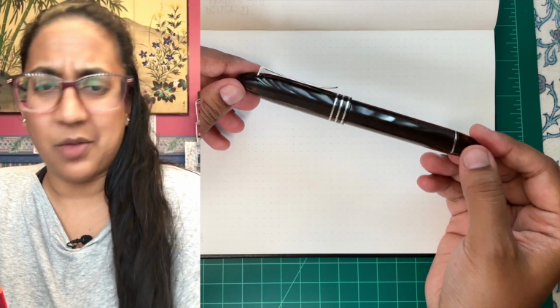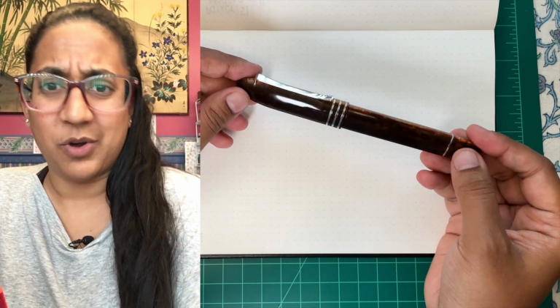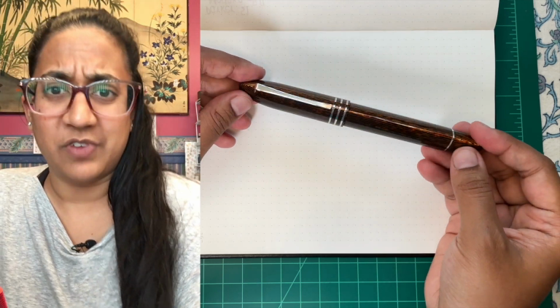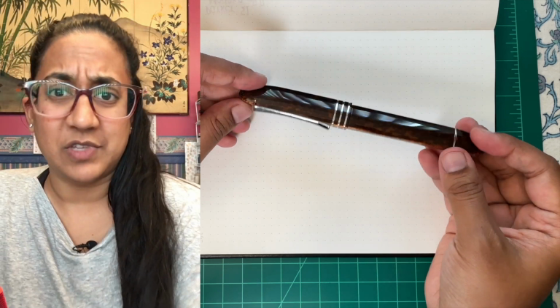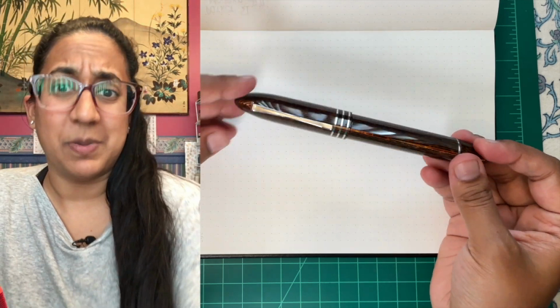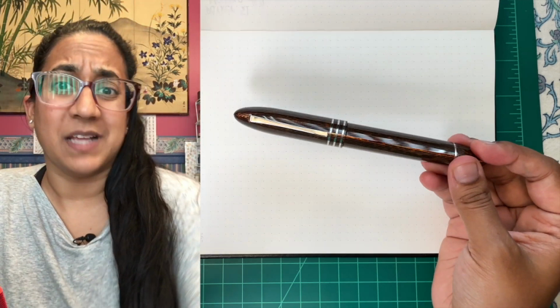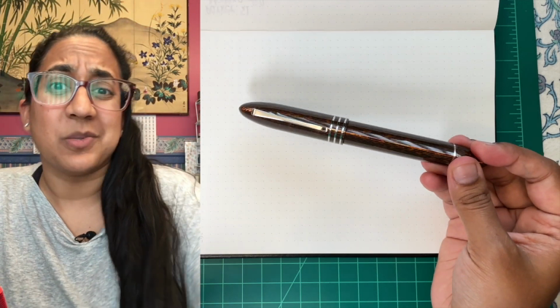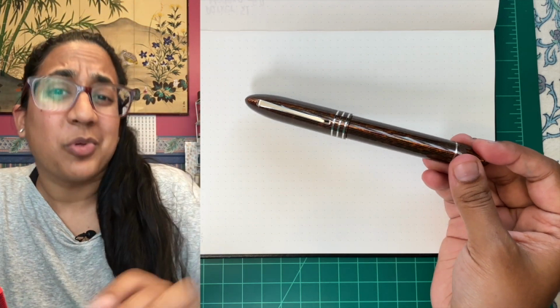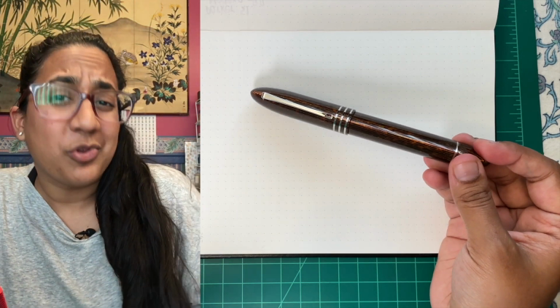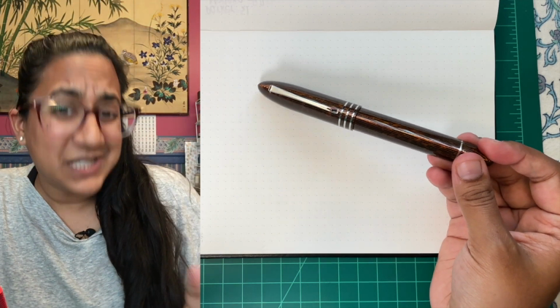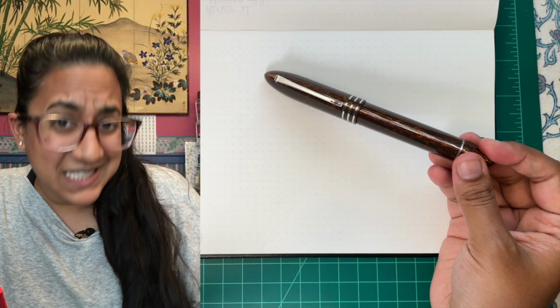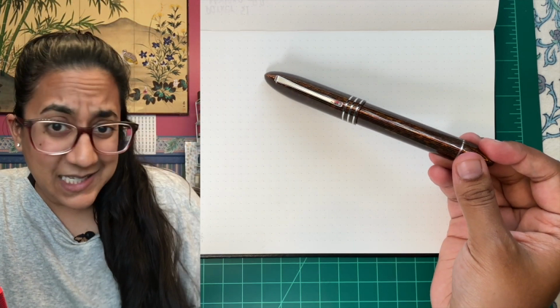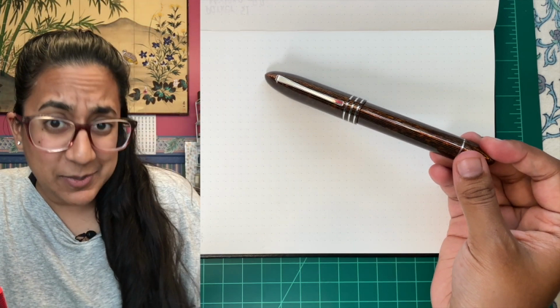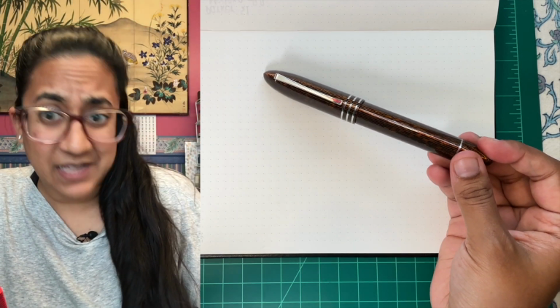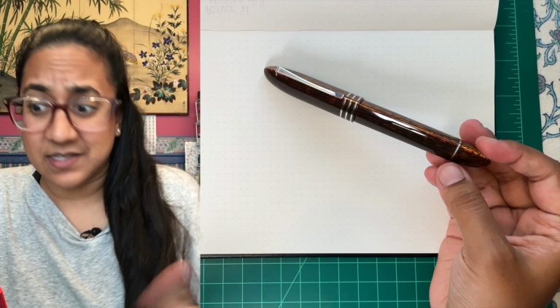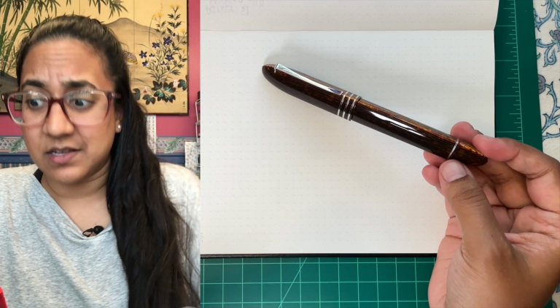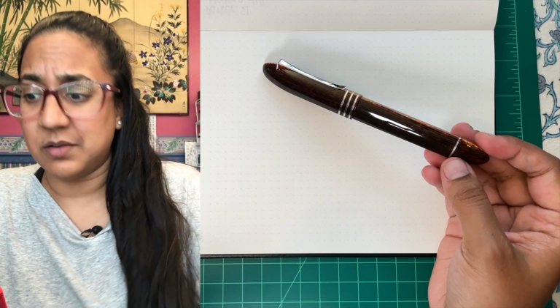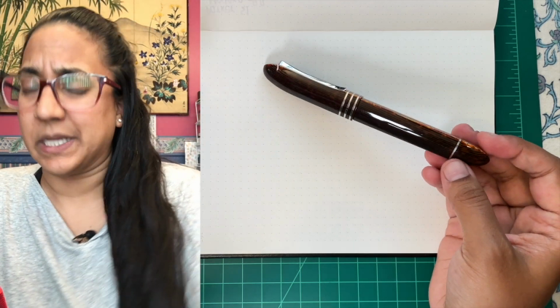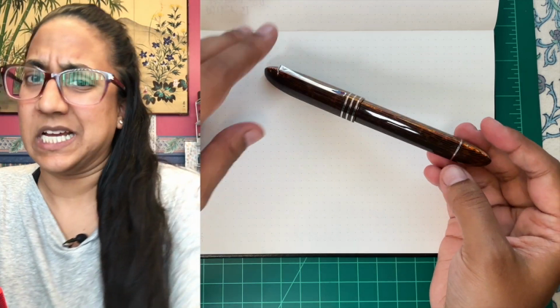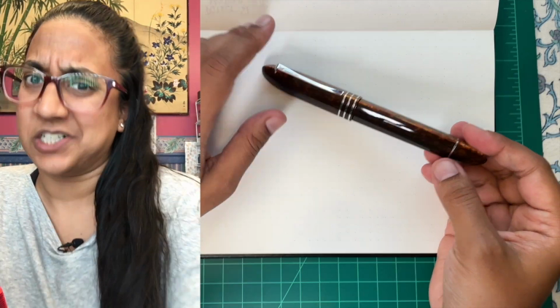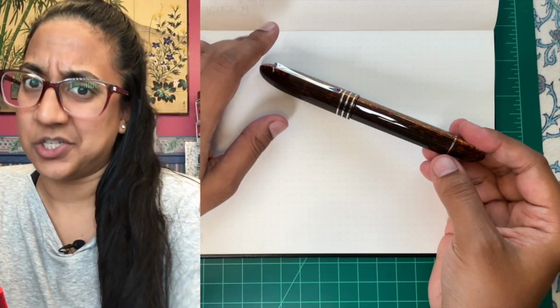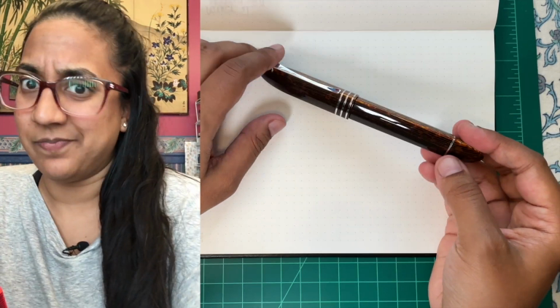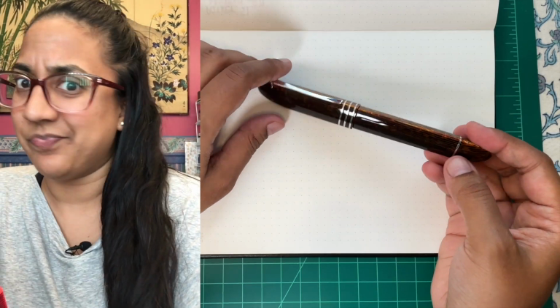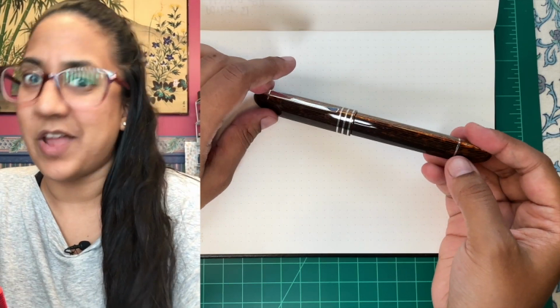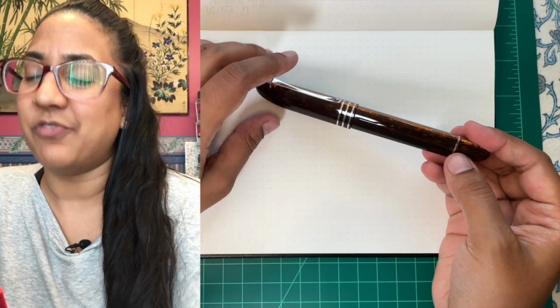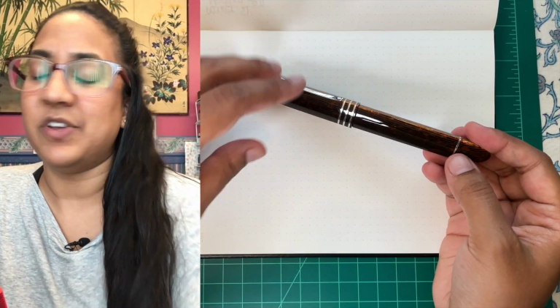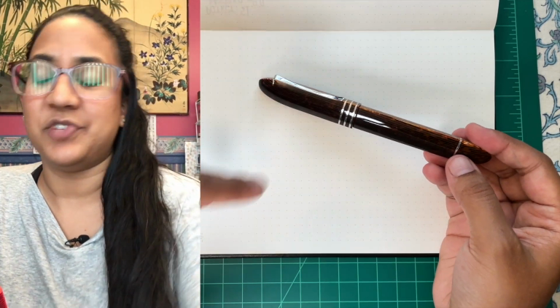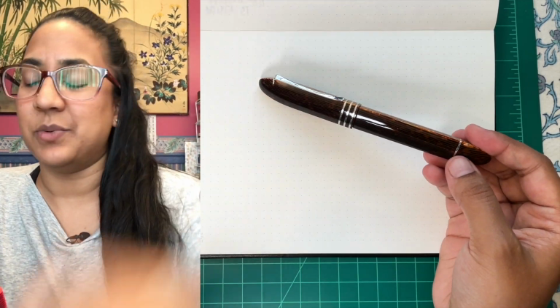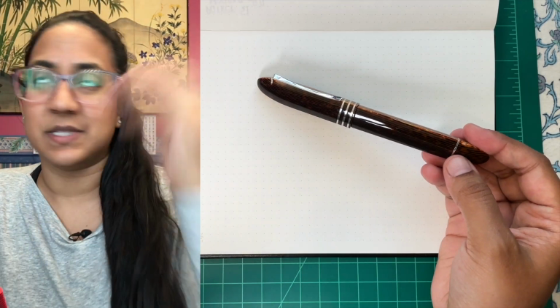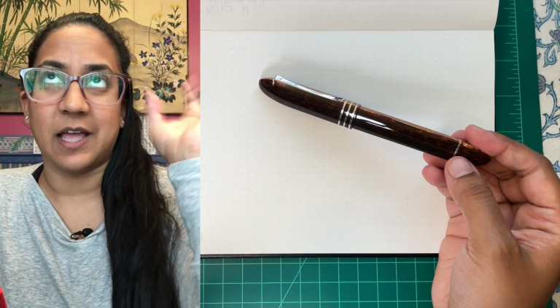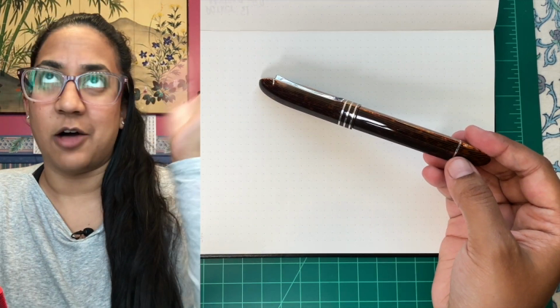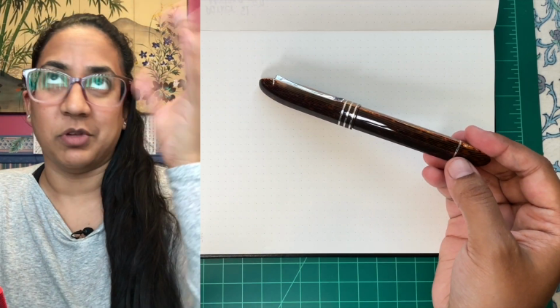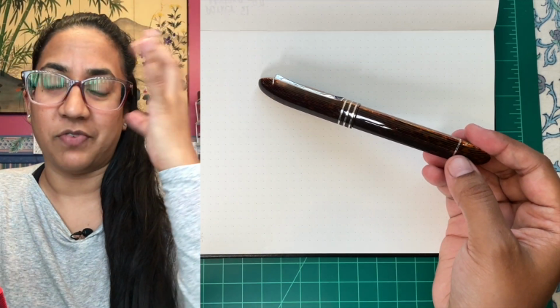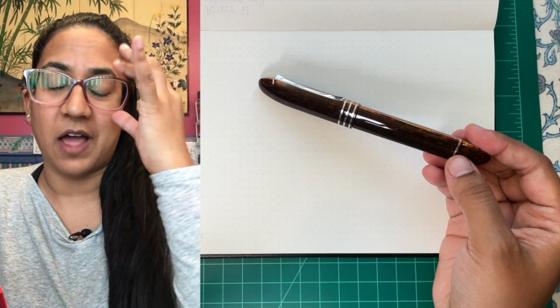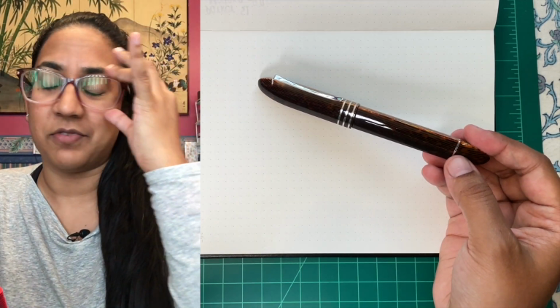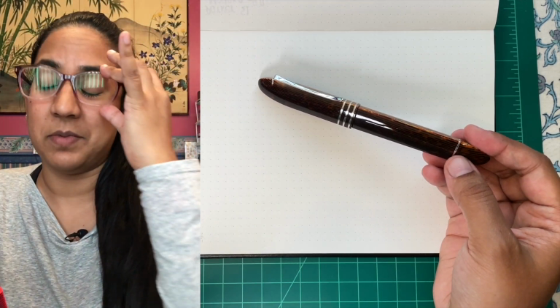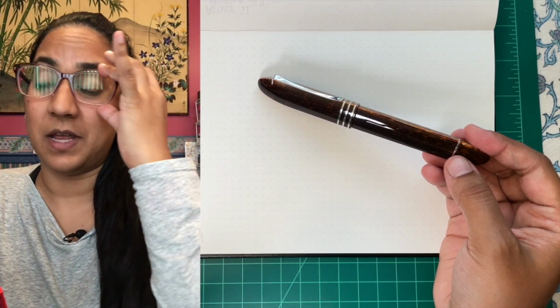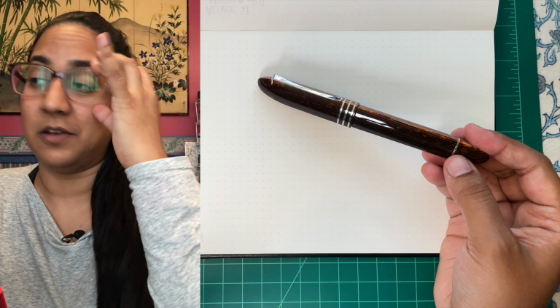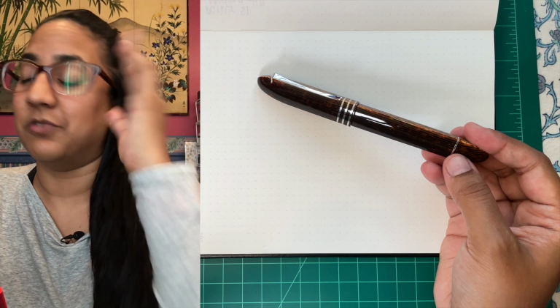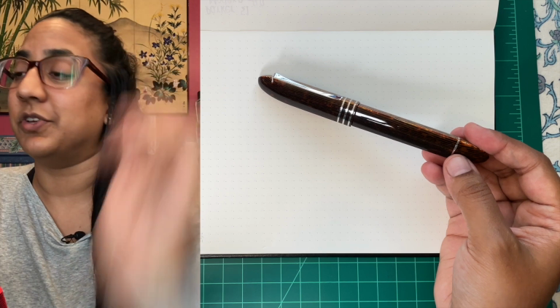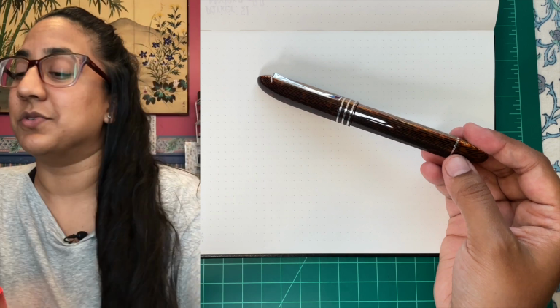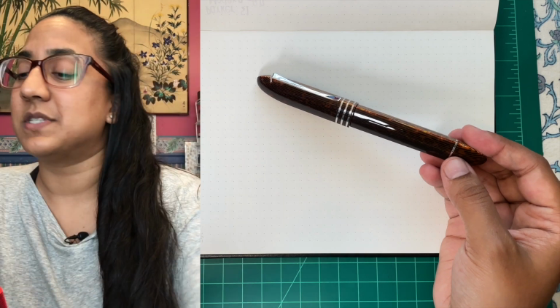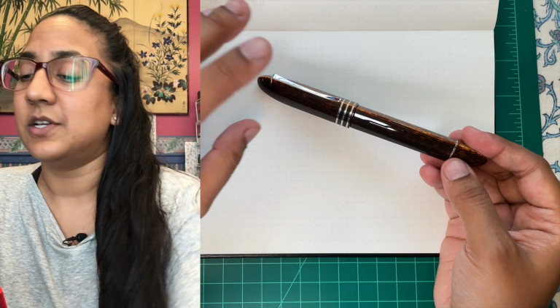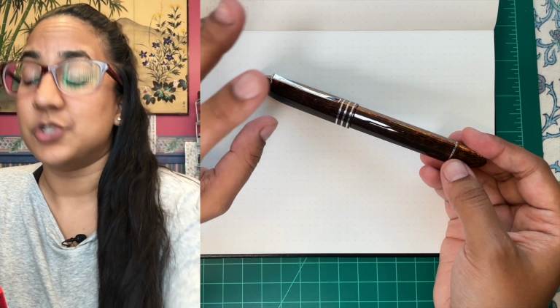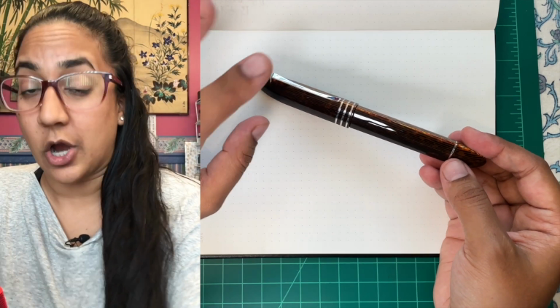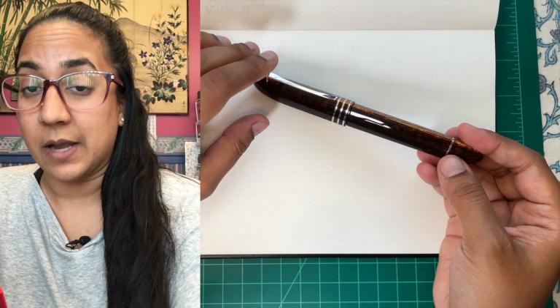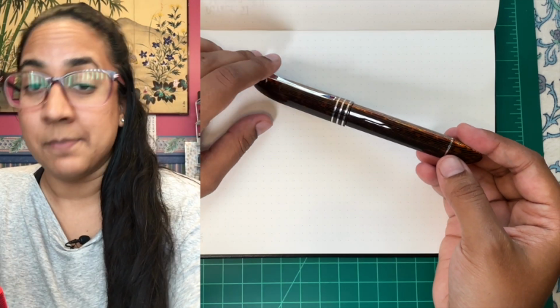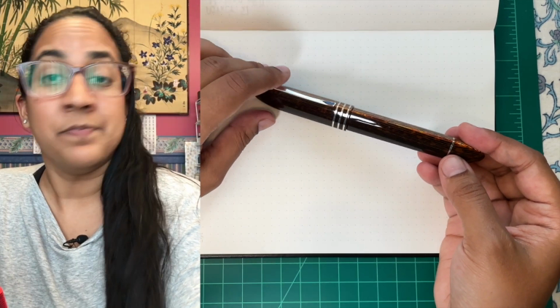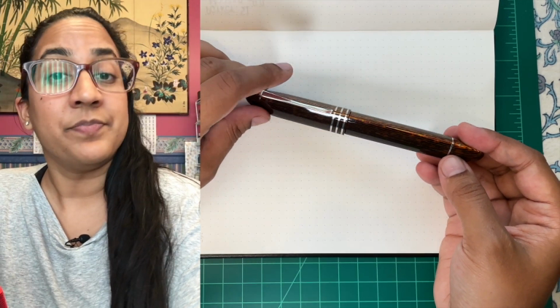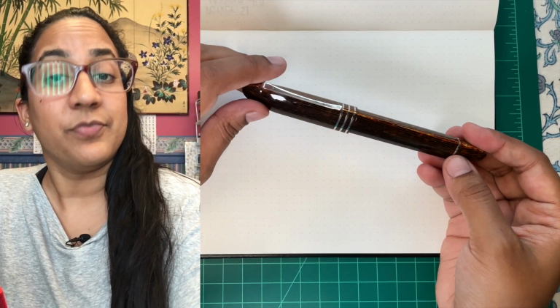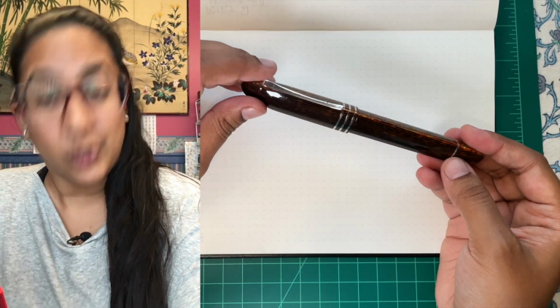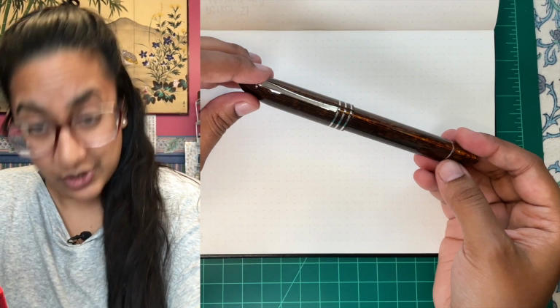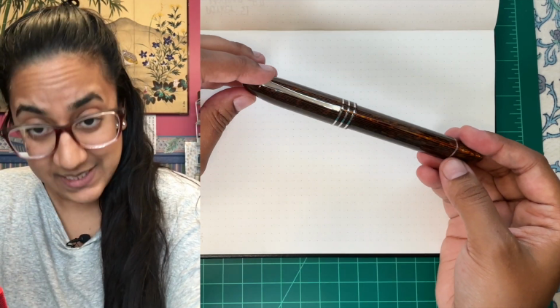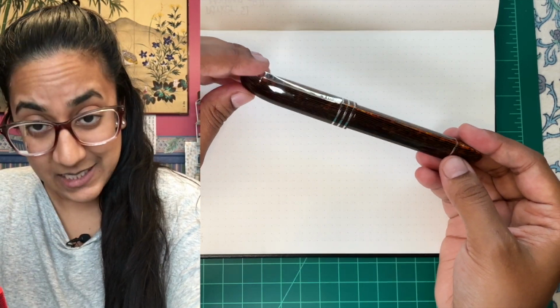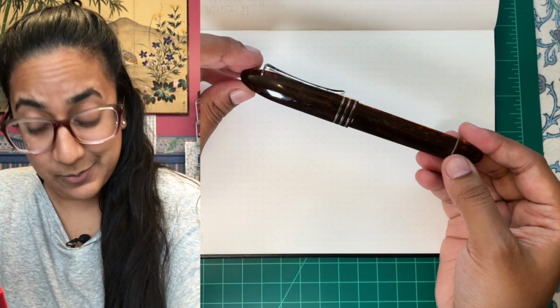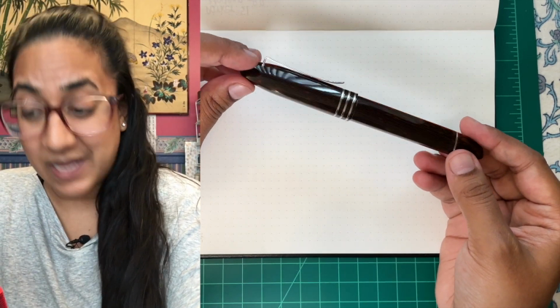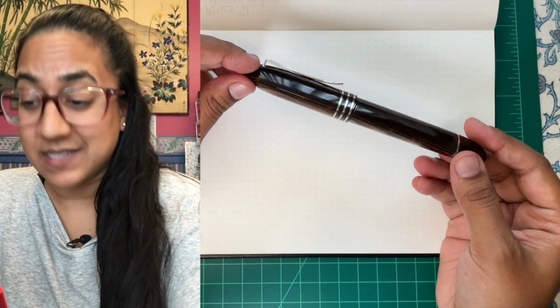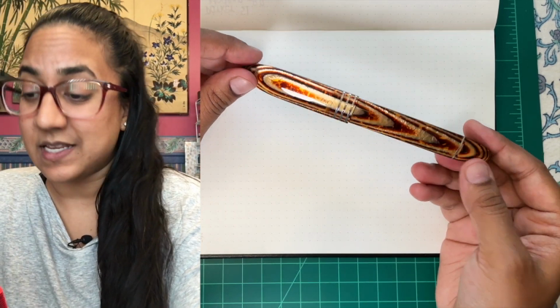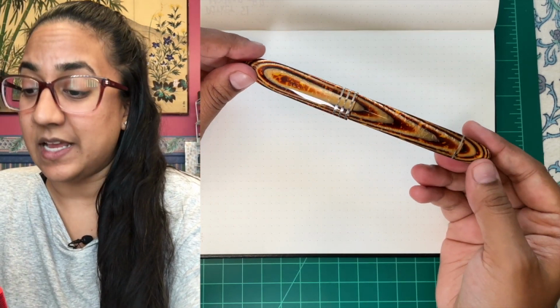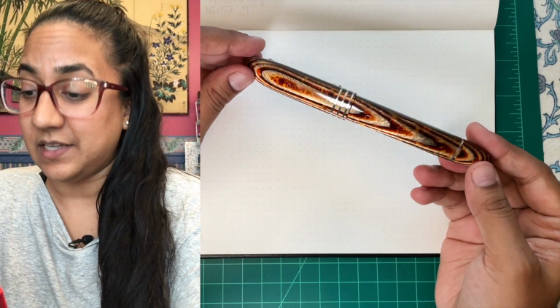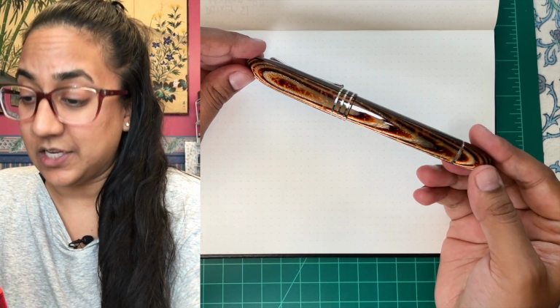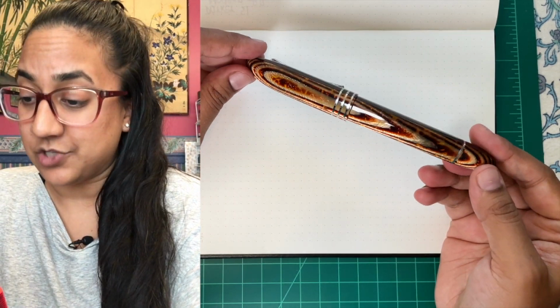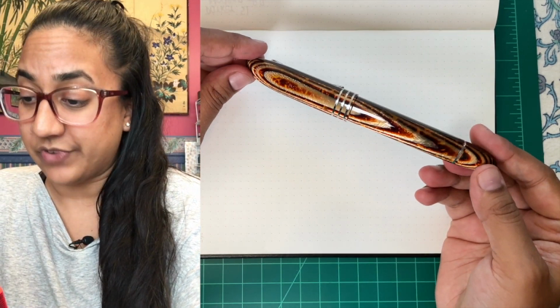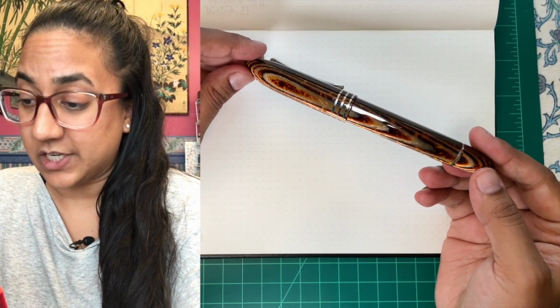They weren't 50 pens — they were 36 pens. 50 was the LB5, I was getting confused. 36 pens in each finish.